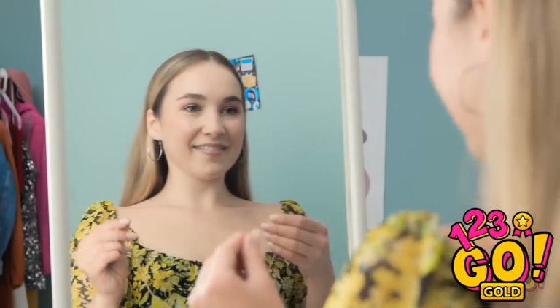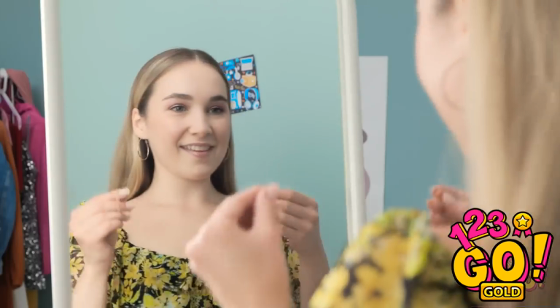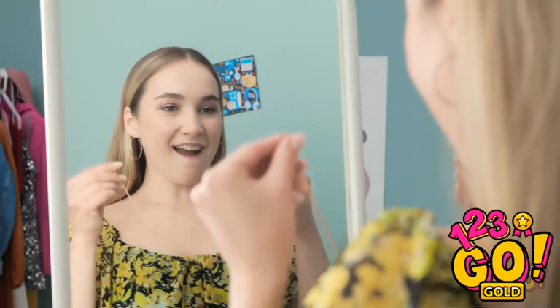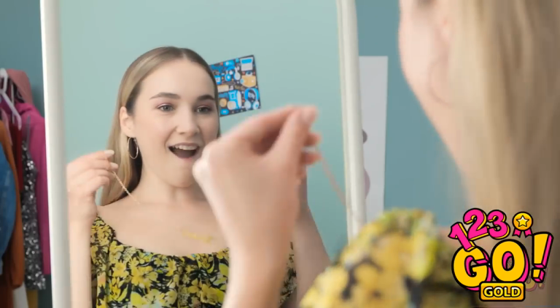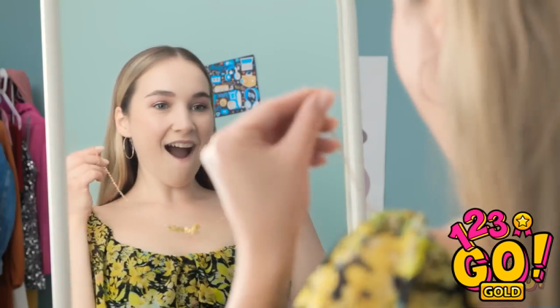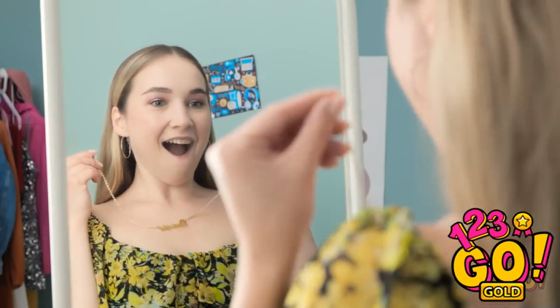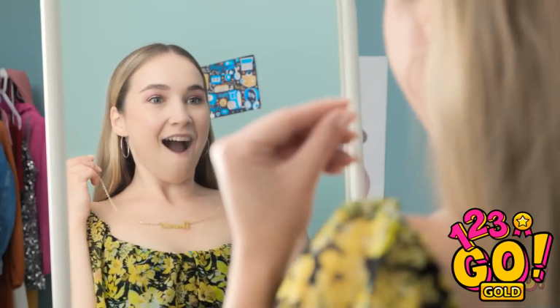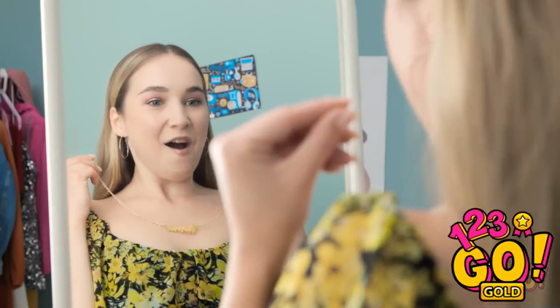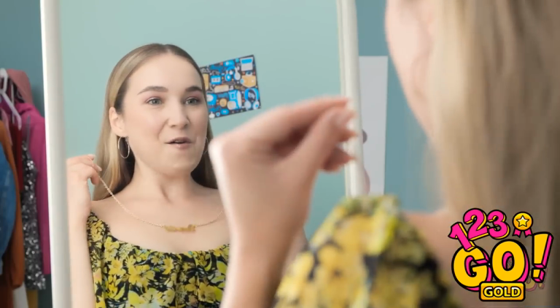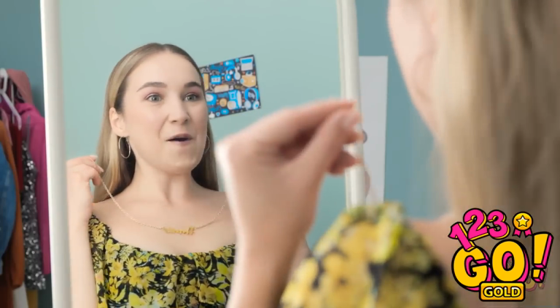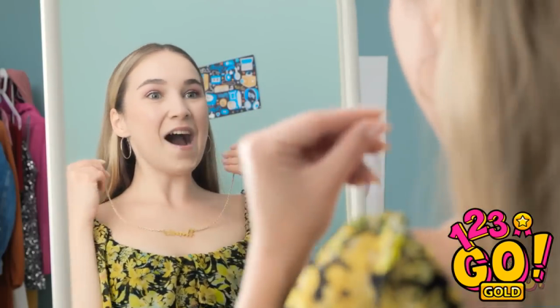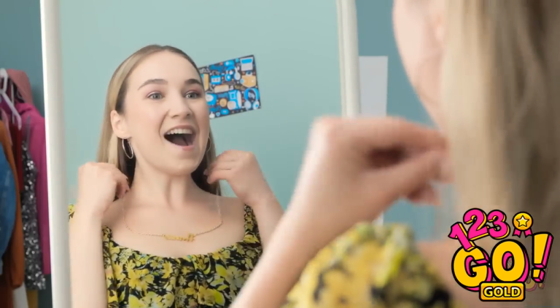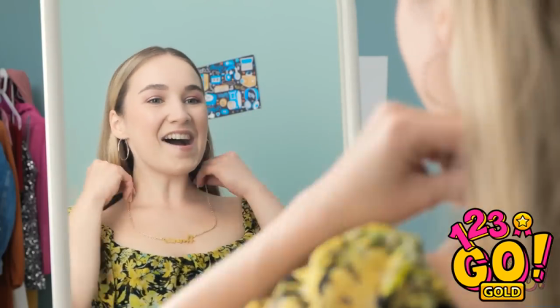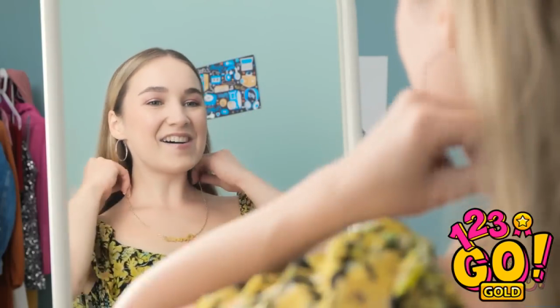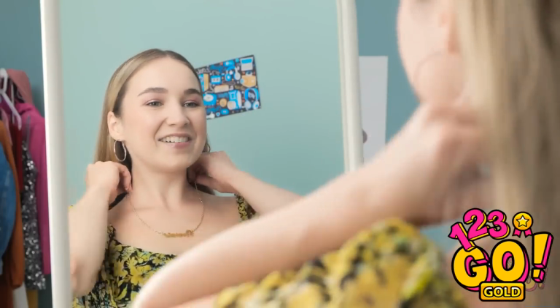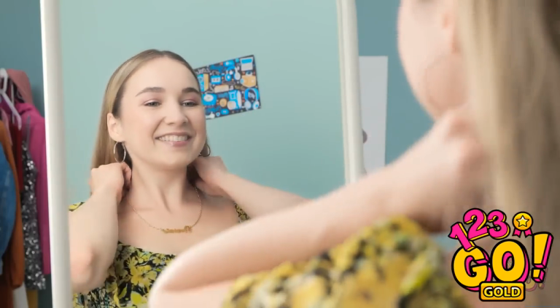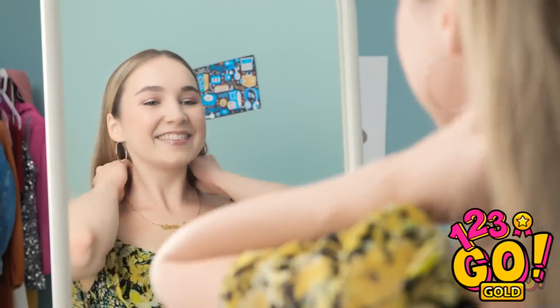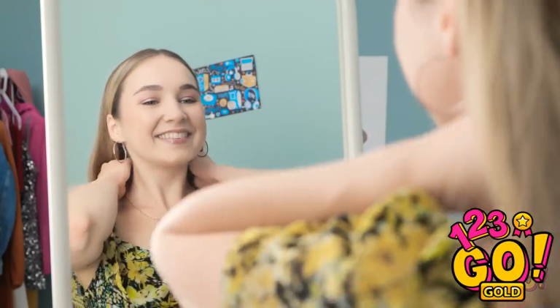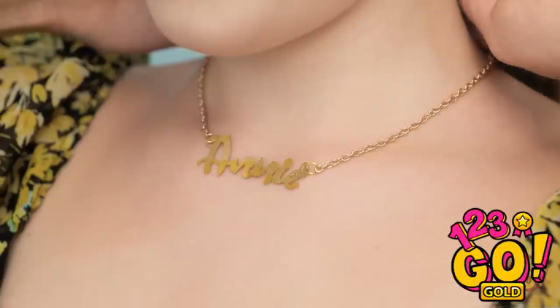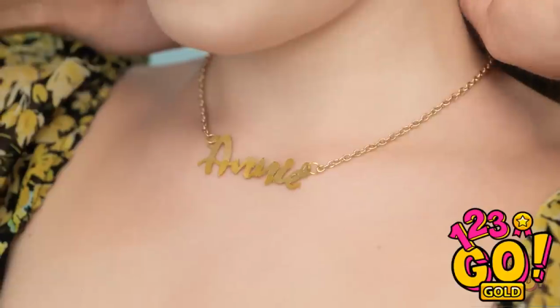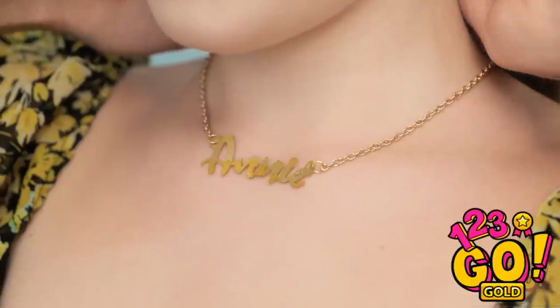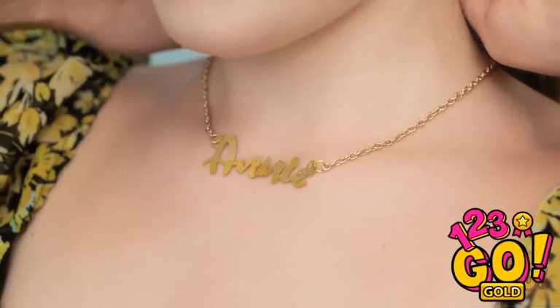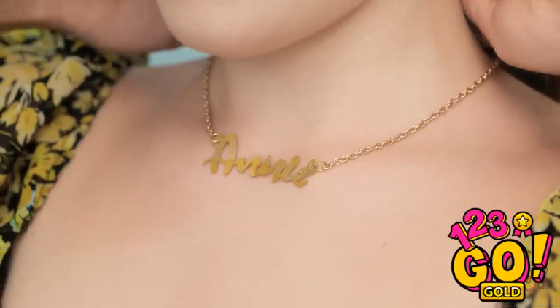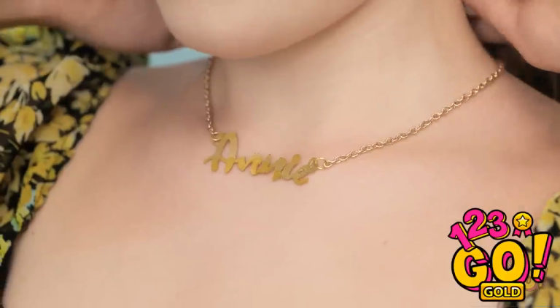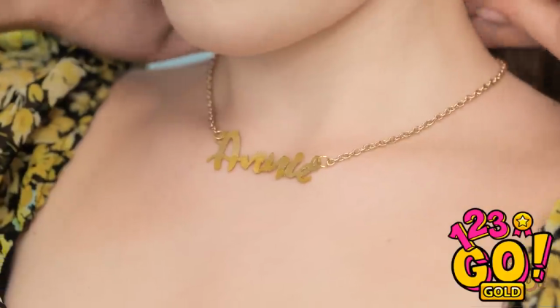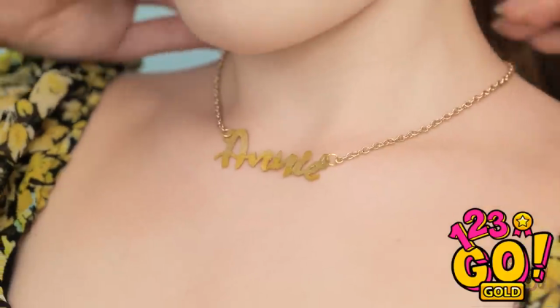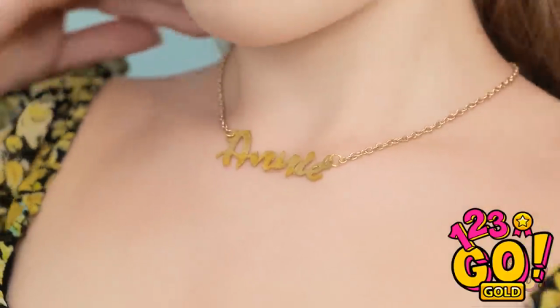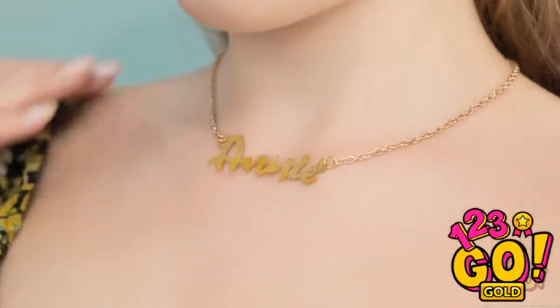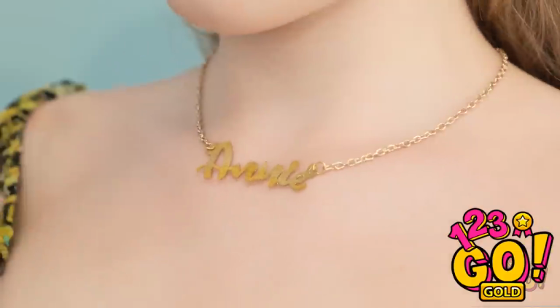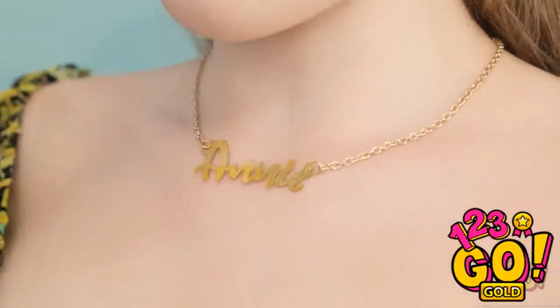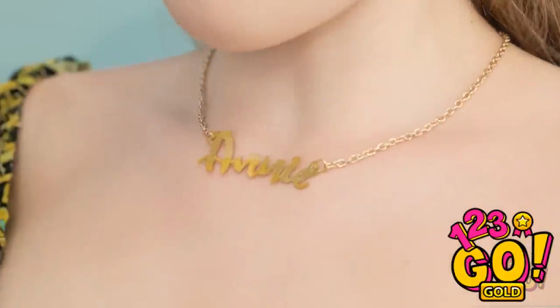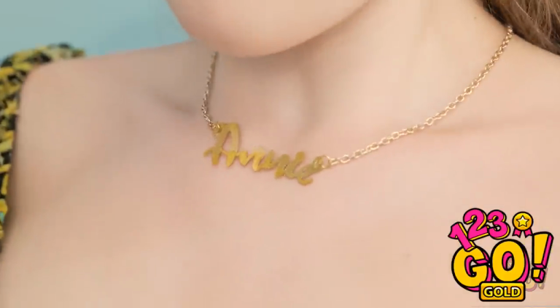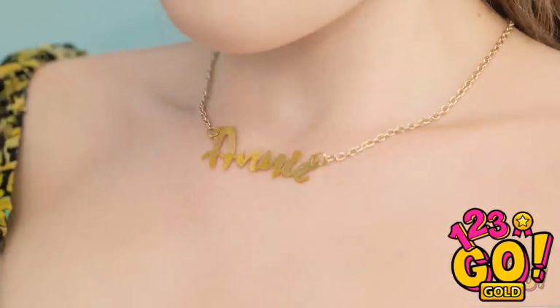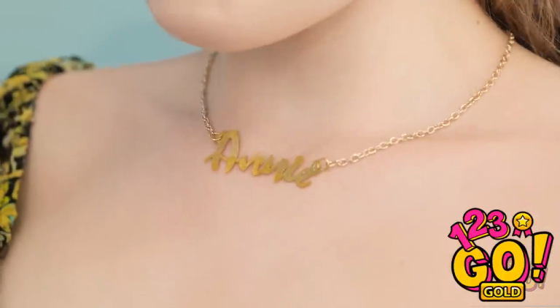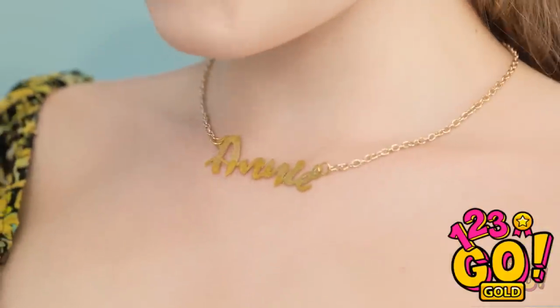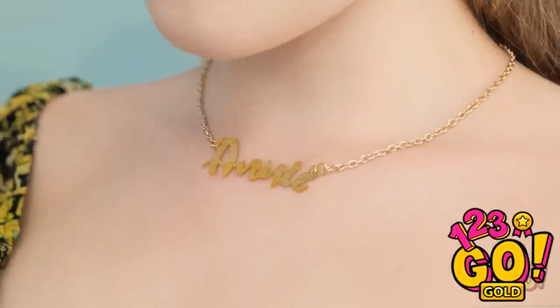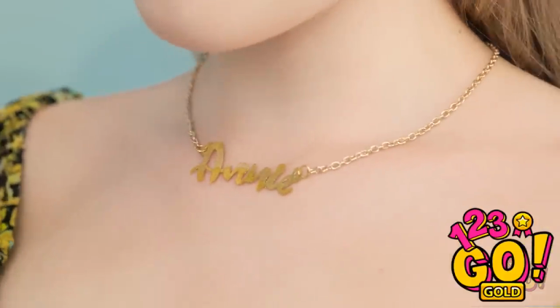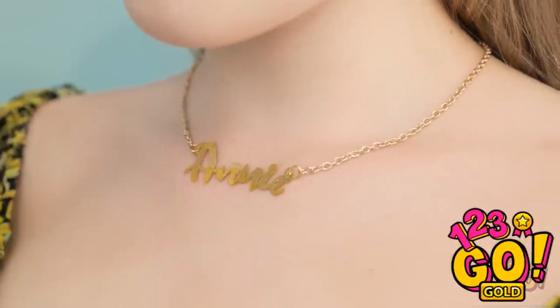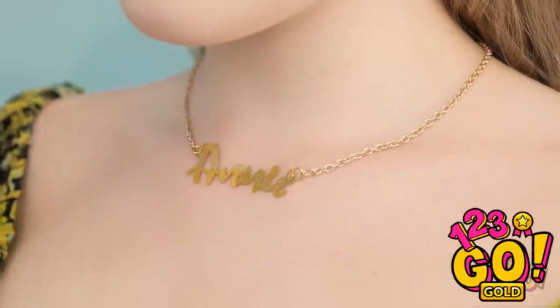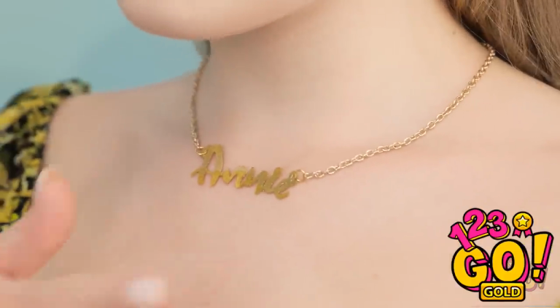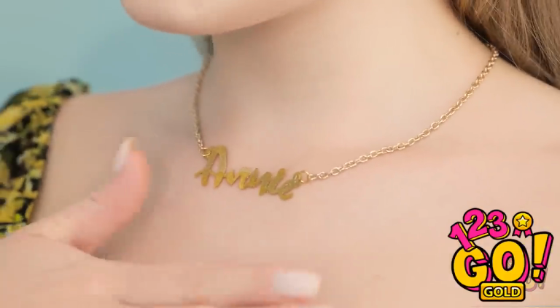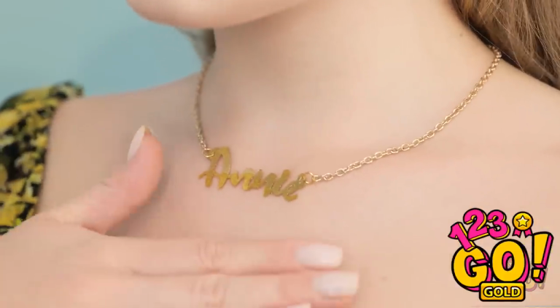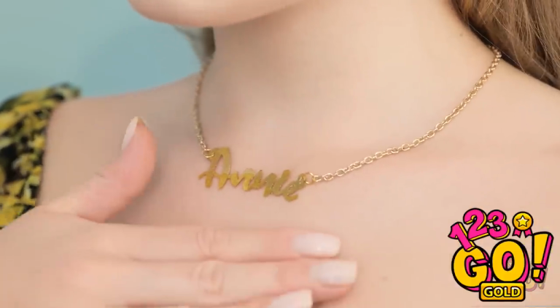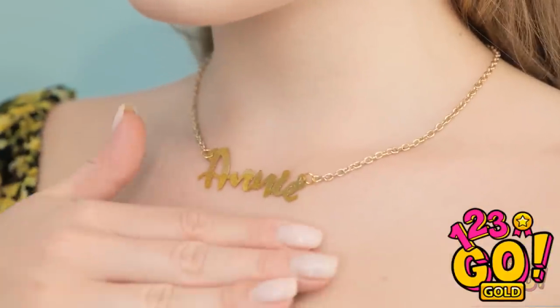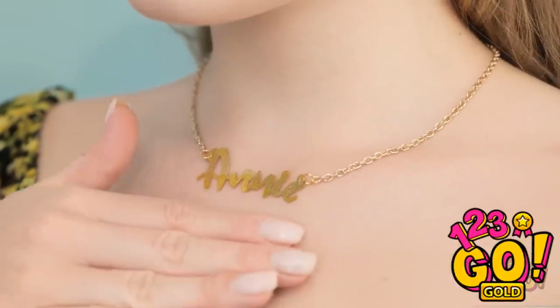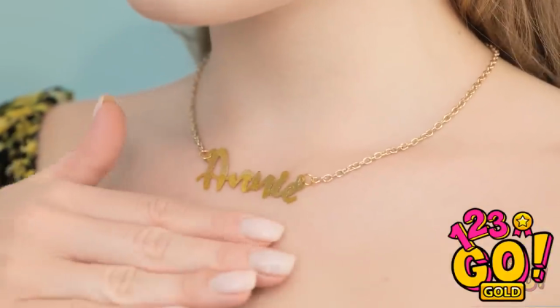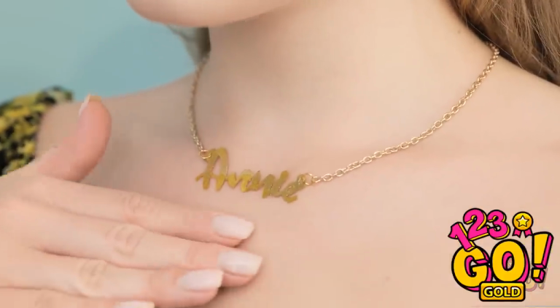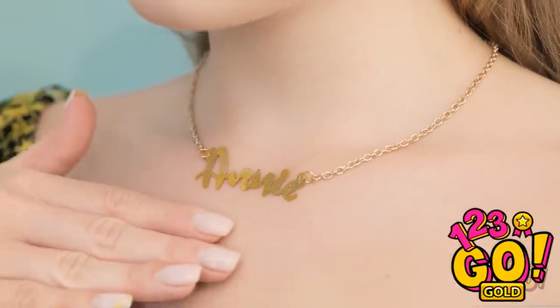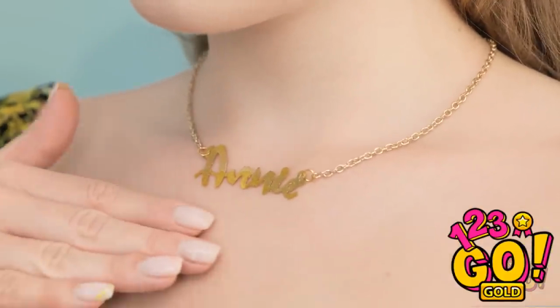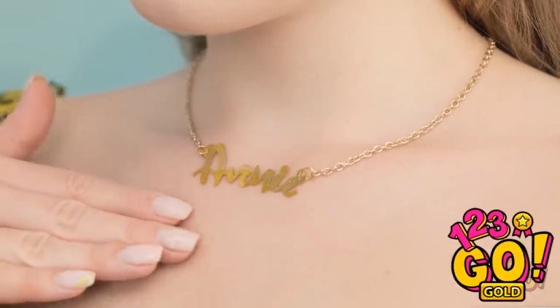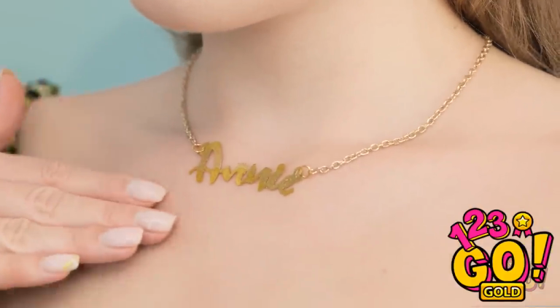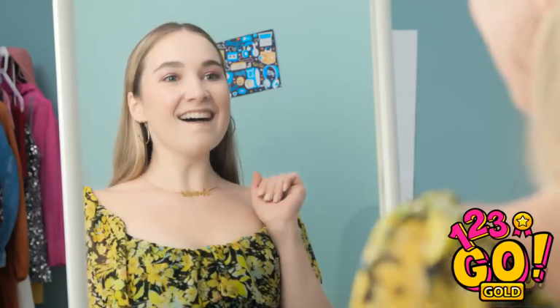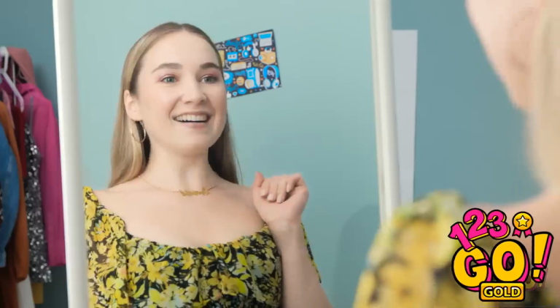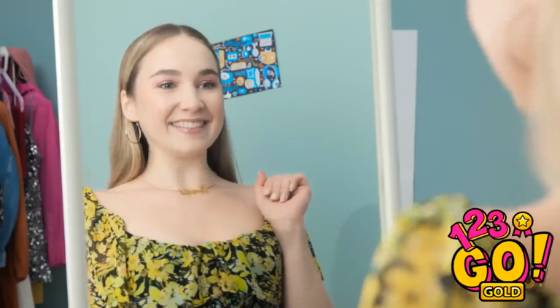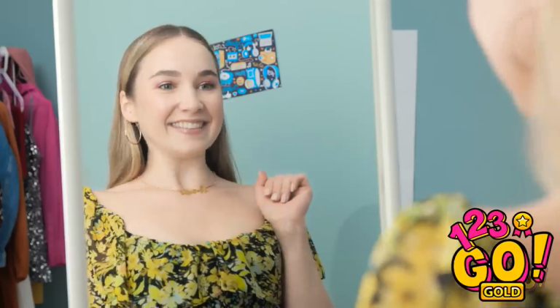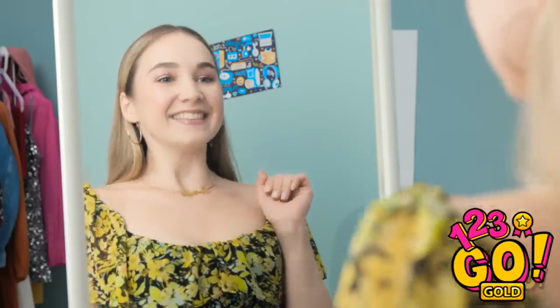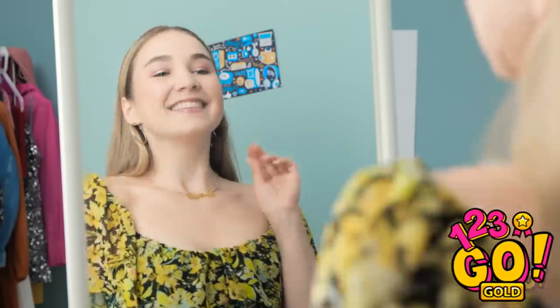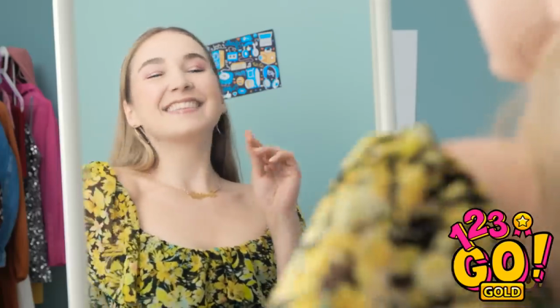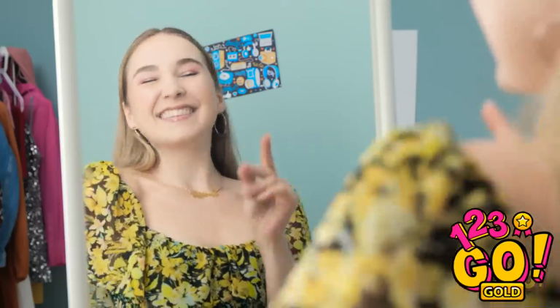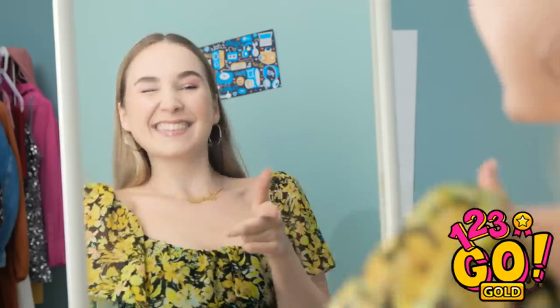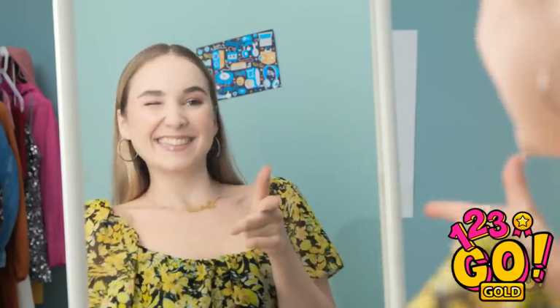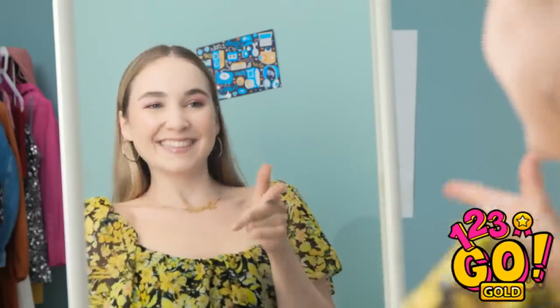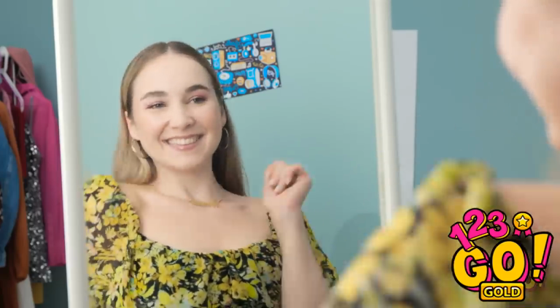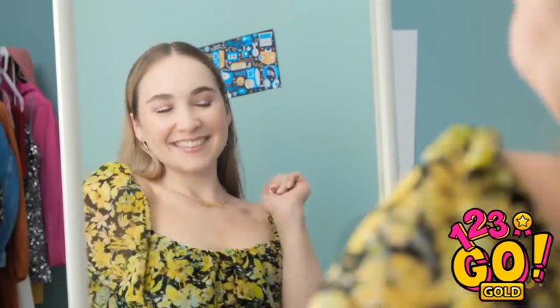Whoa! It looks amazing! I'm finally ready to go.